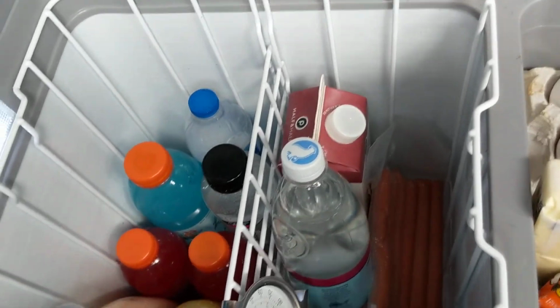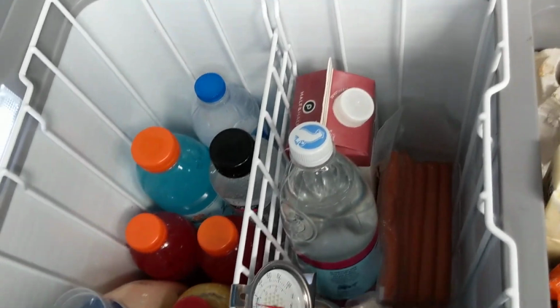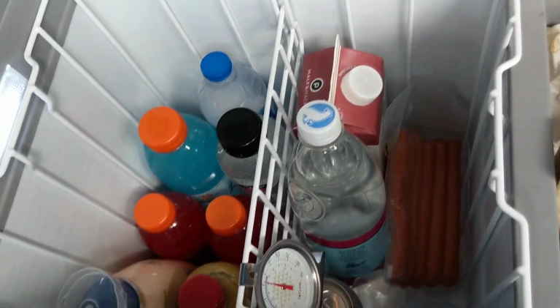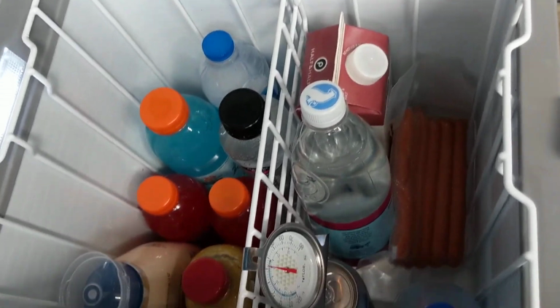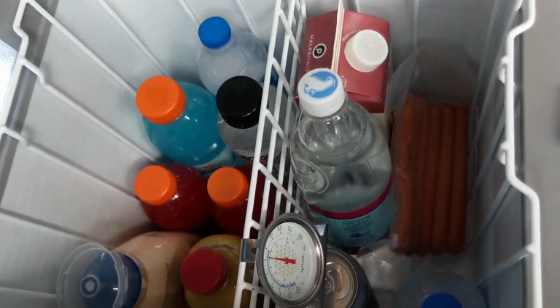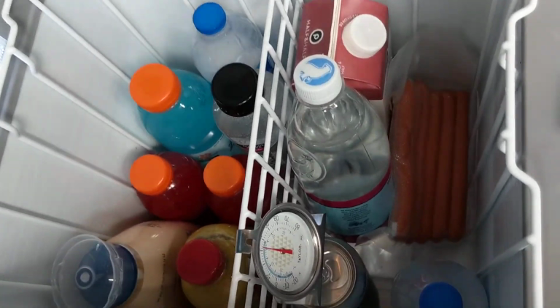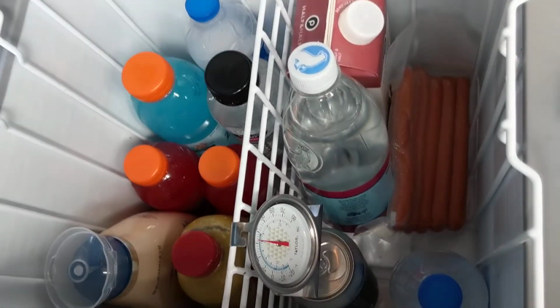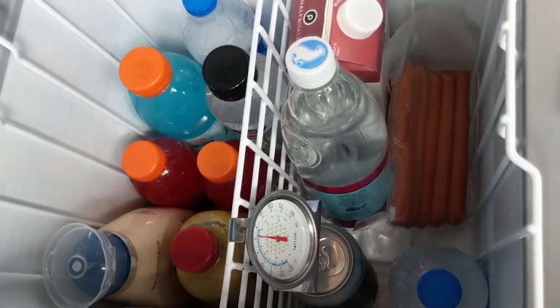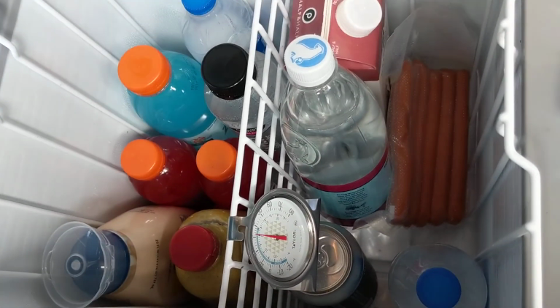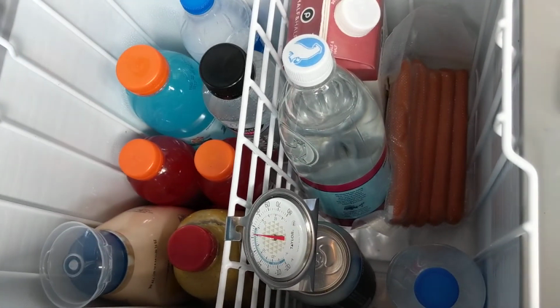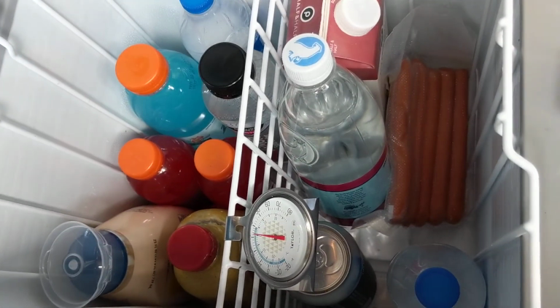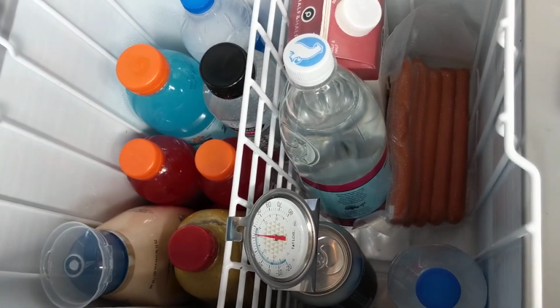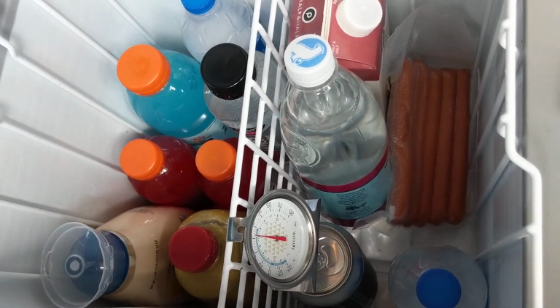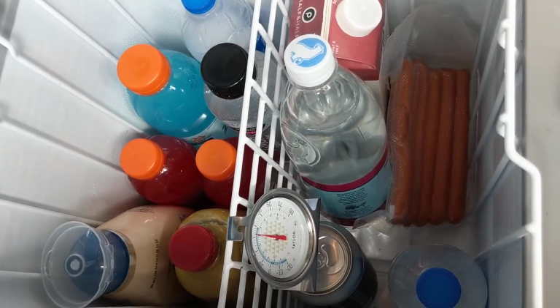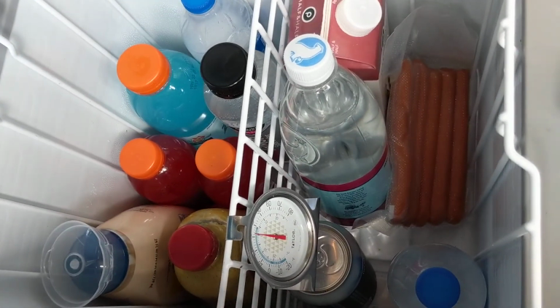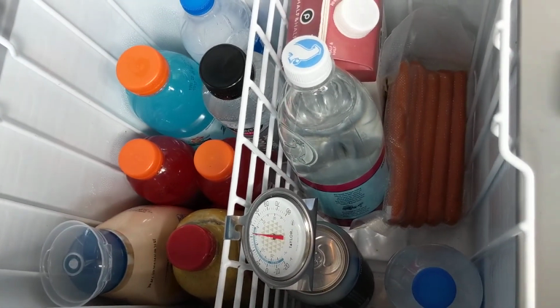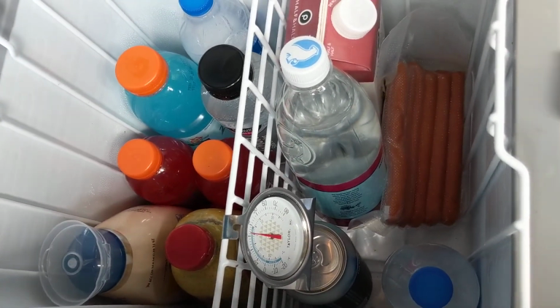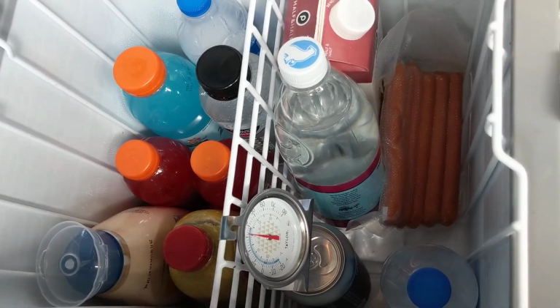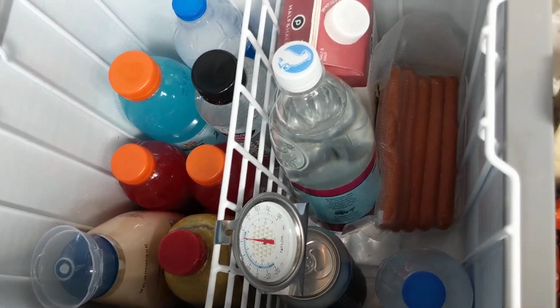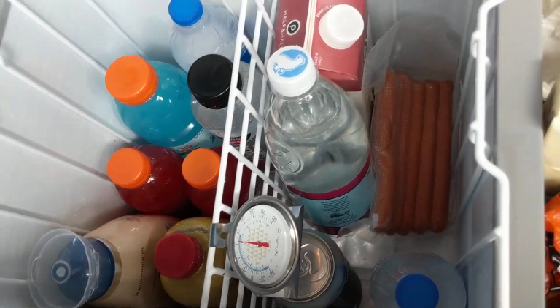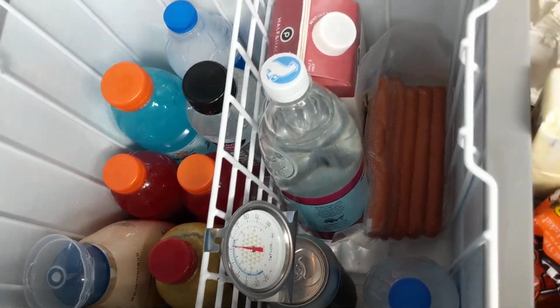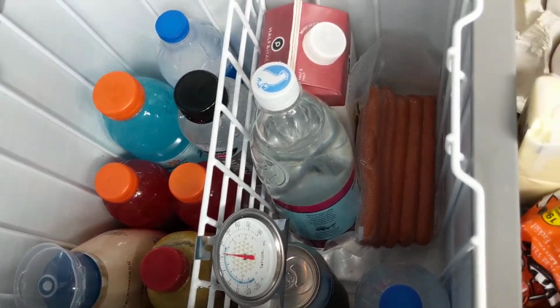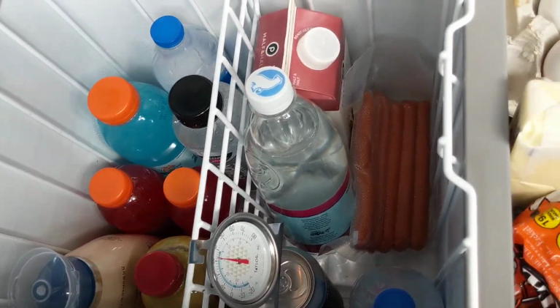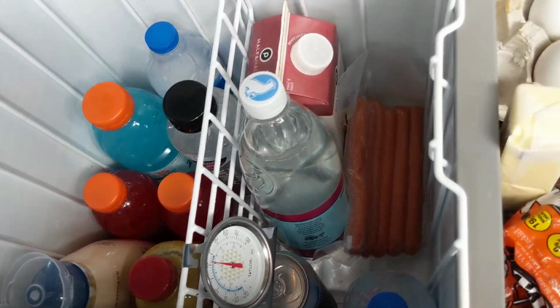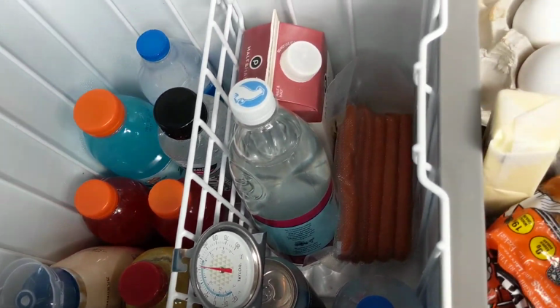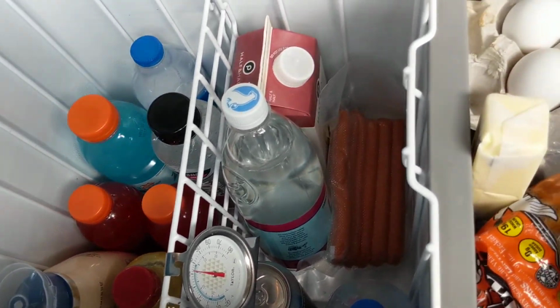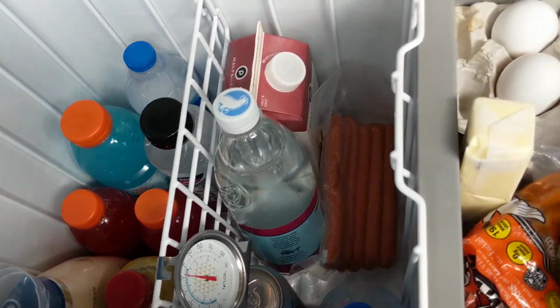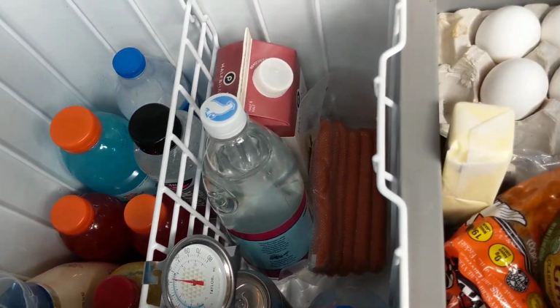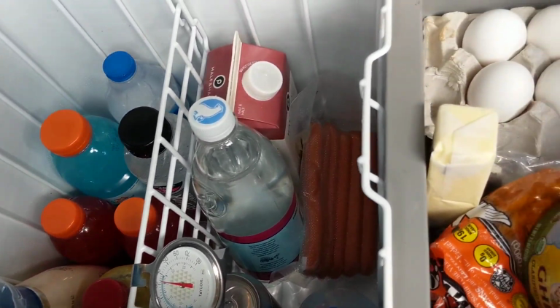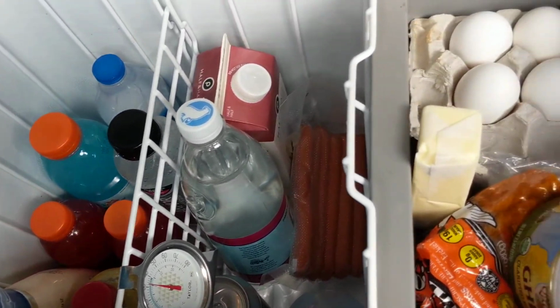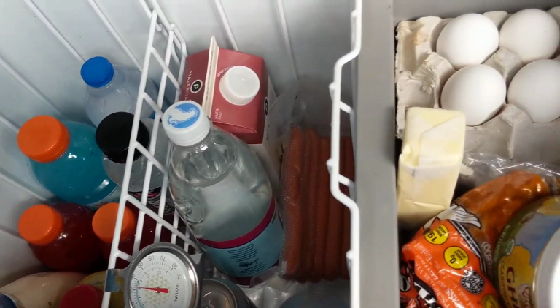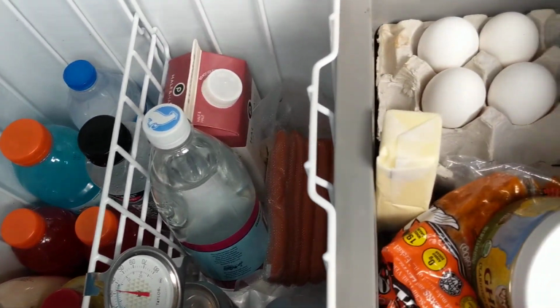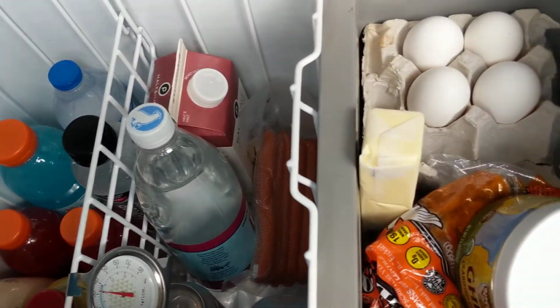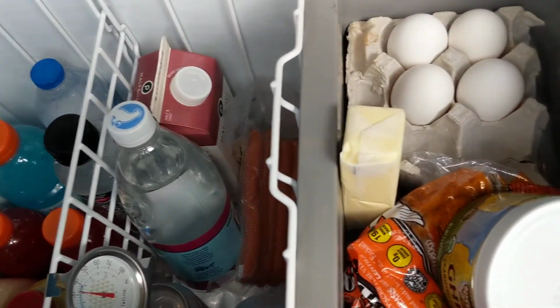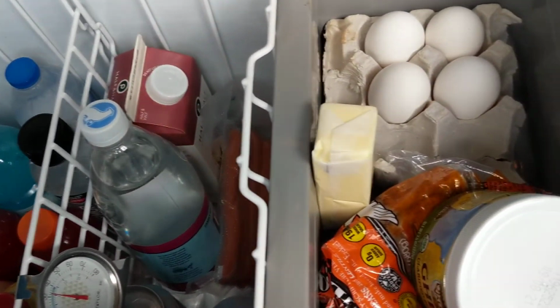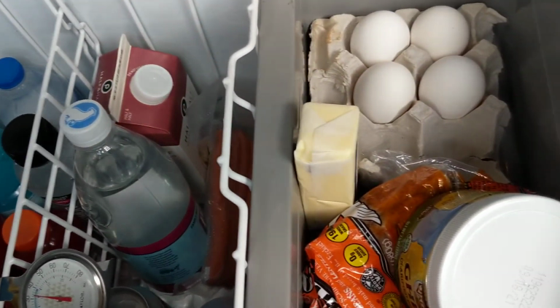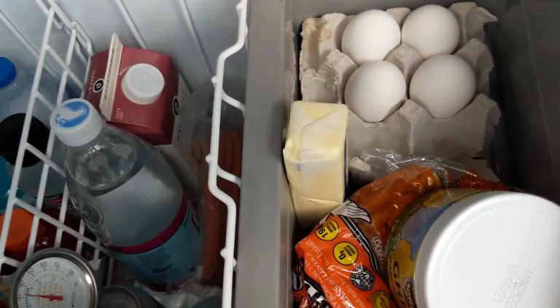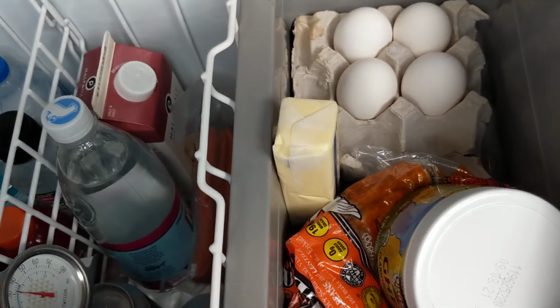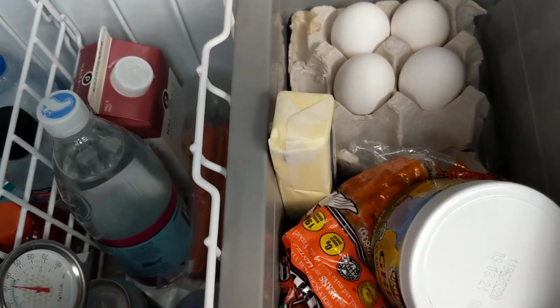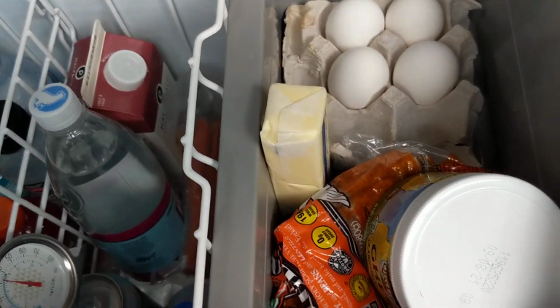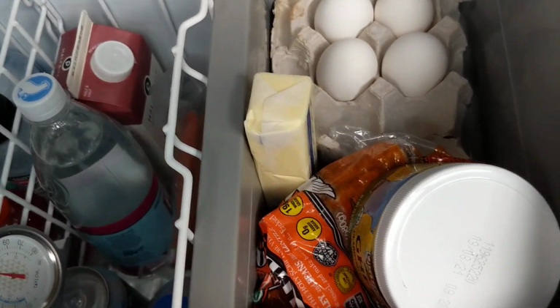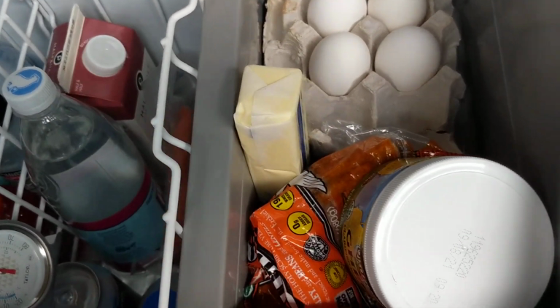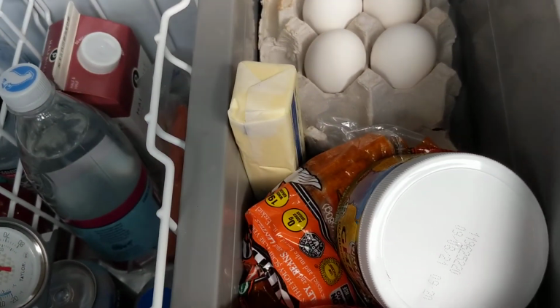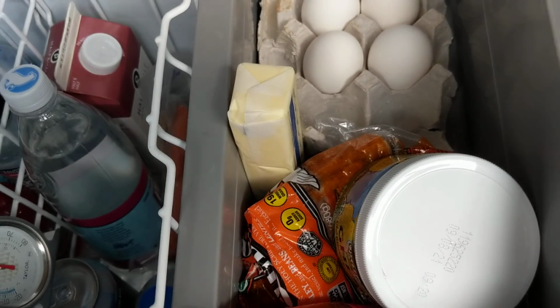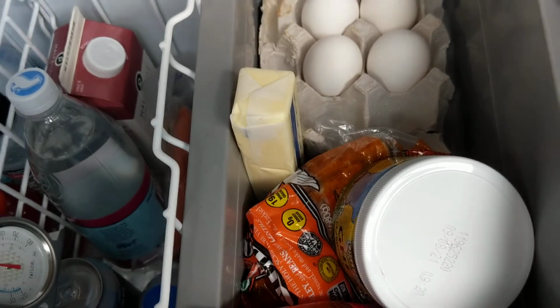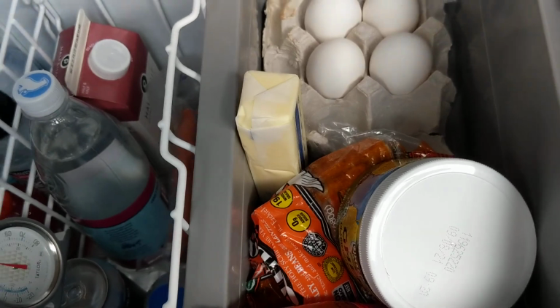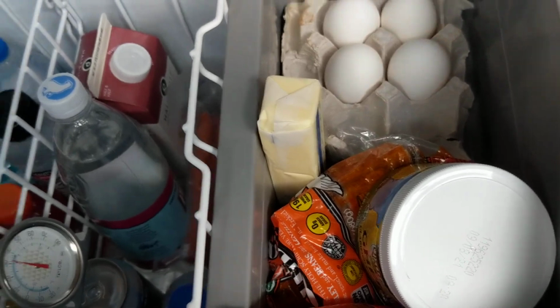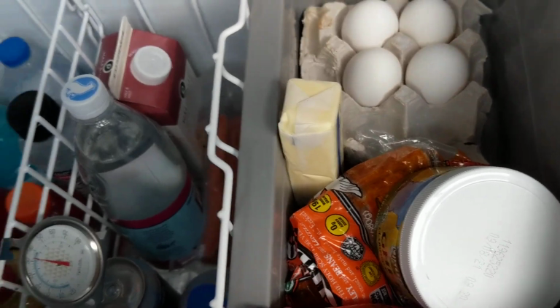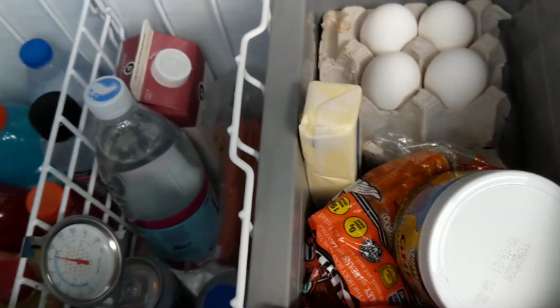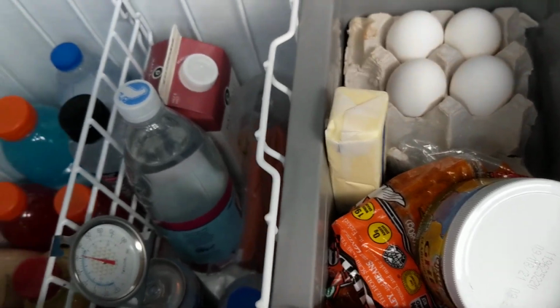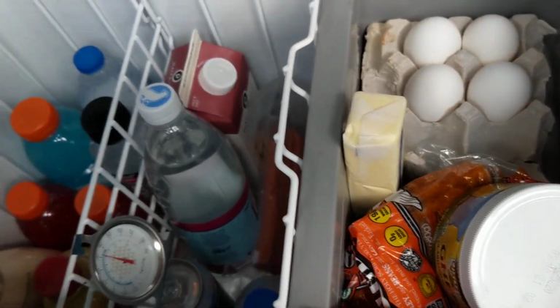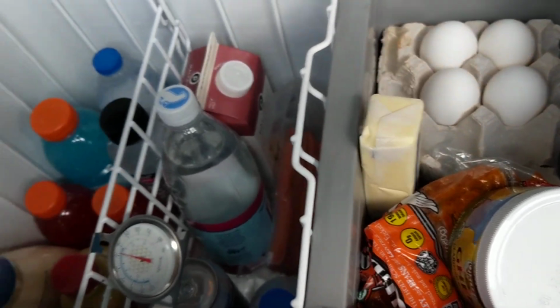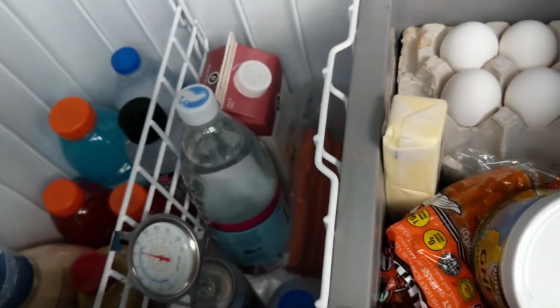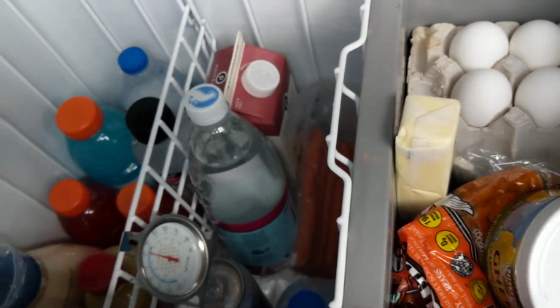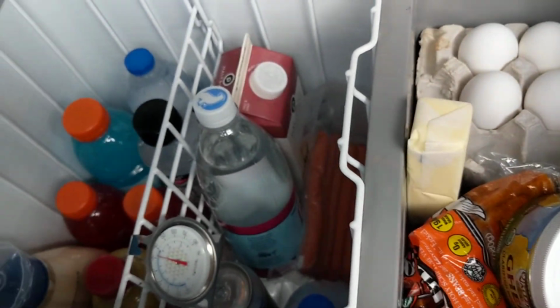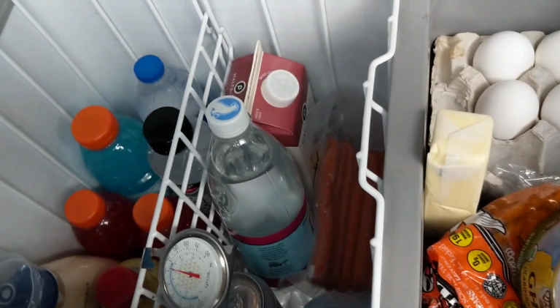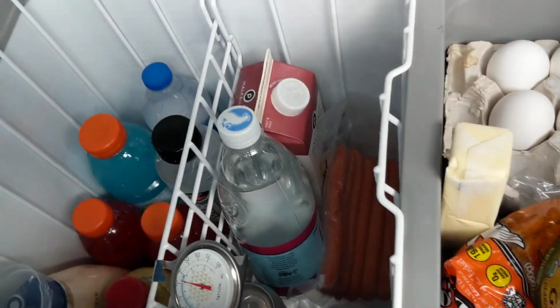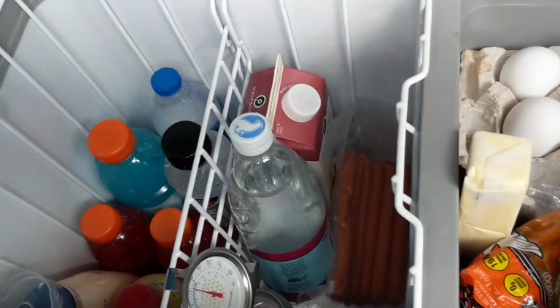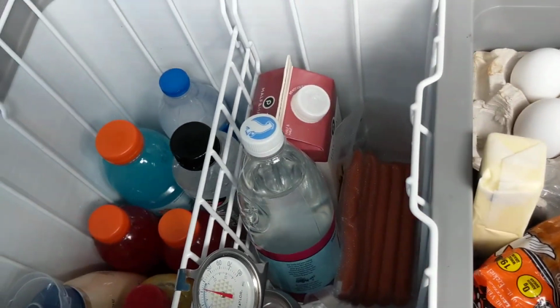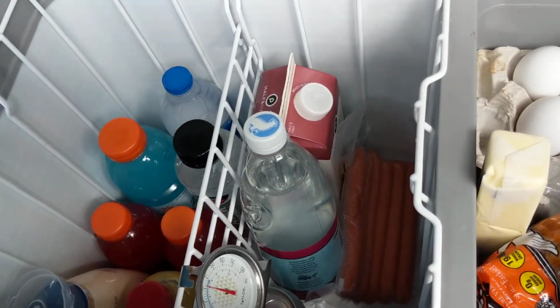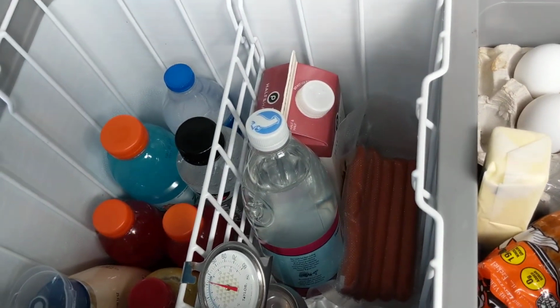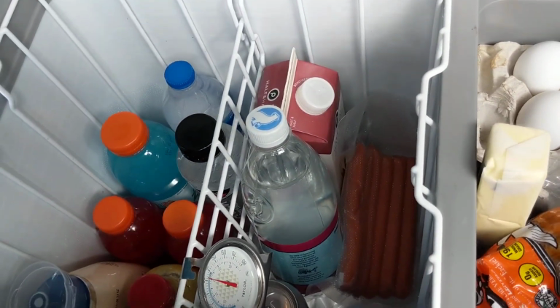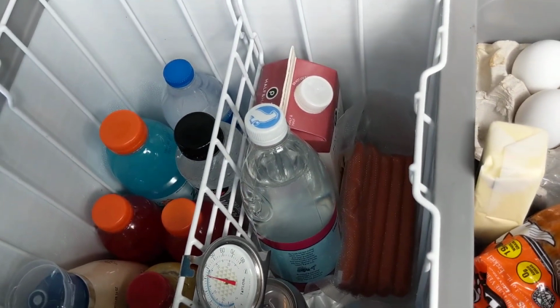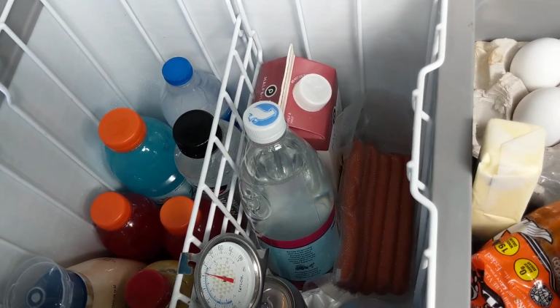And there you see, I put some mustard and ketchup in there today. Got some eggs — just some of the same things I had last time.